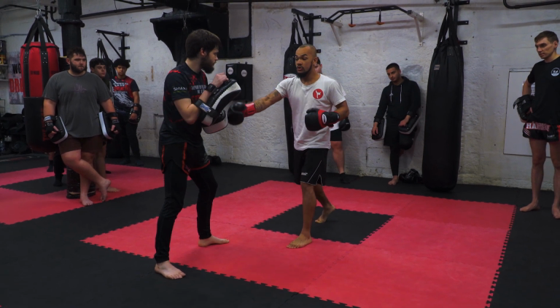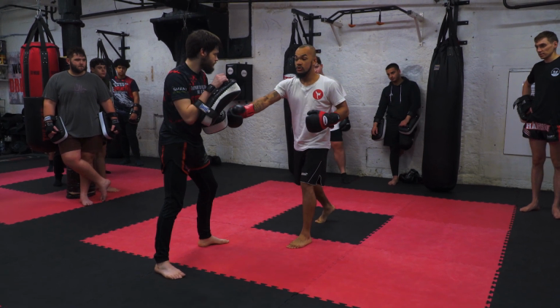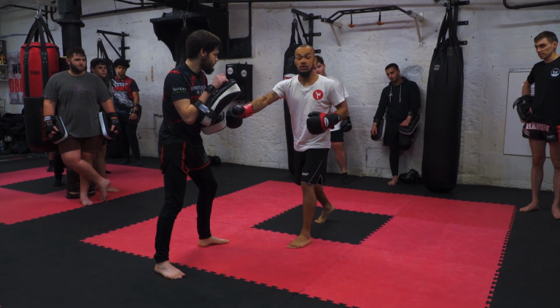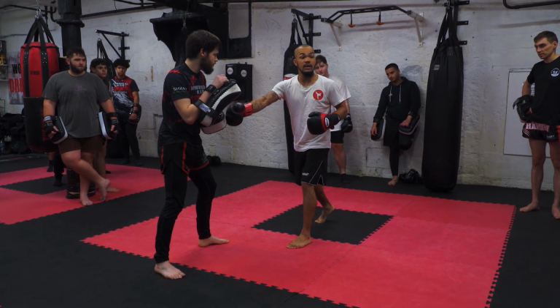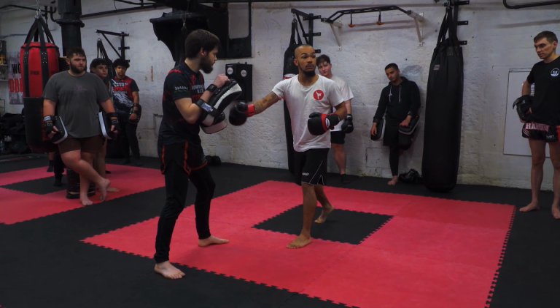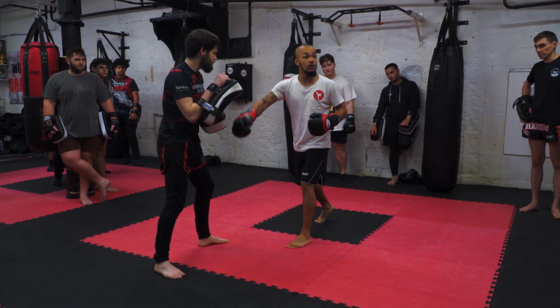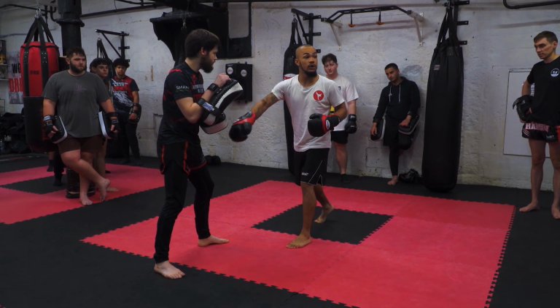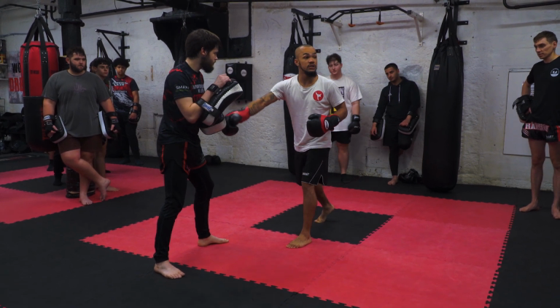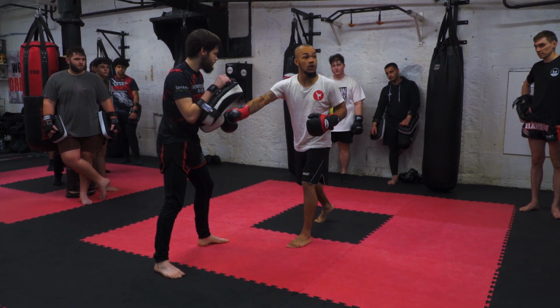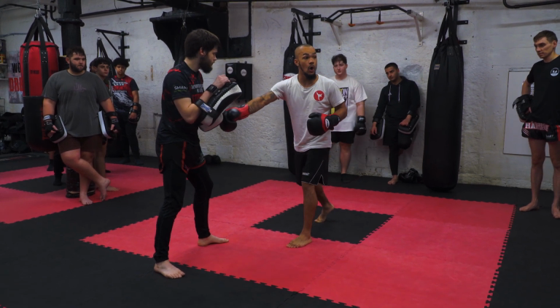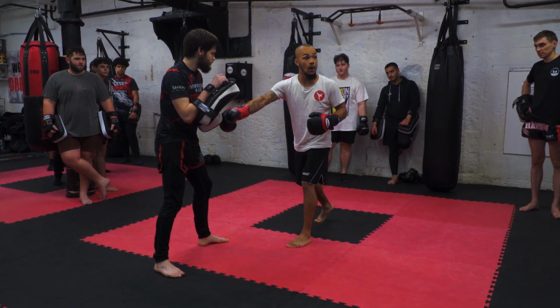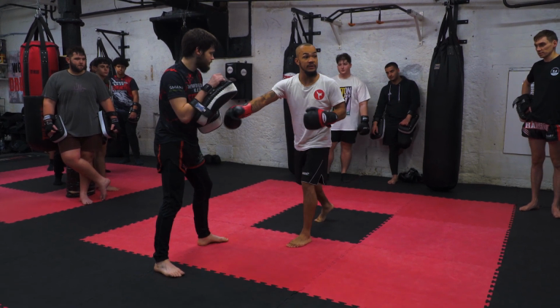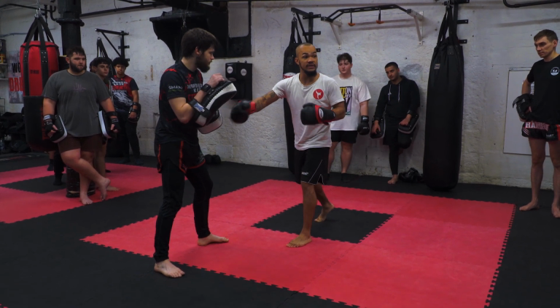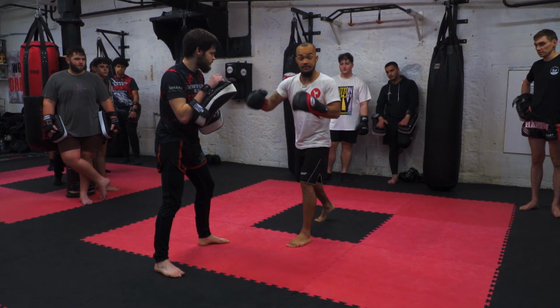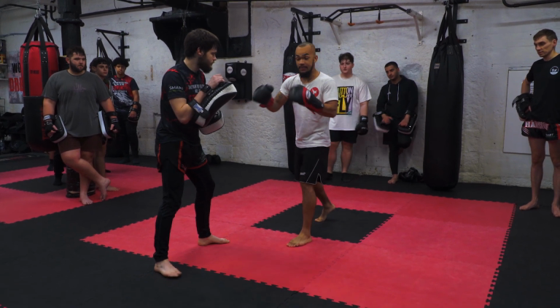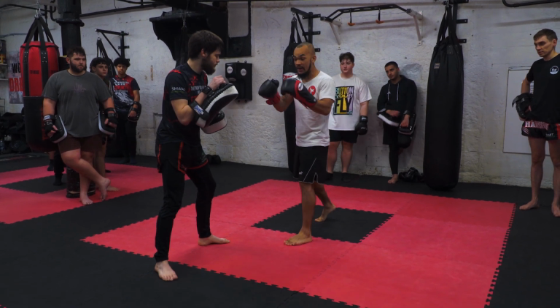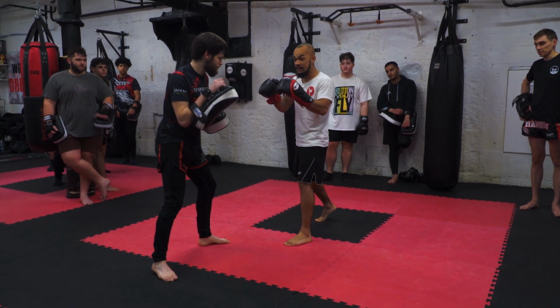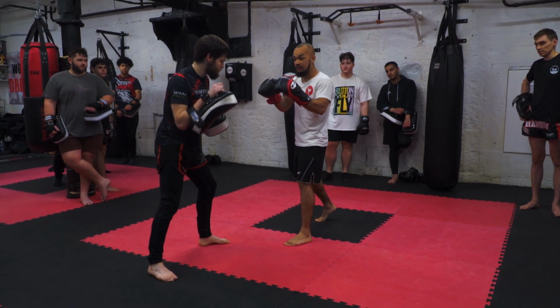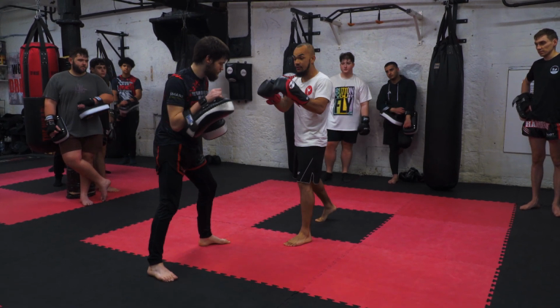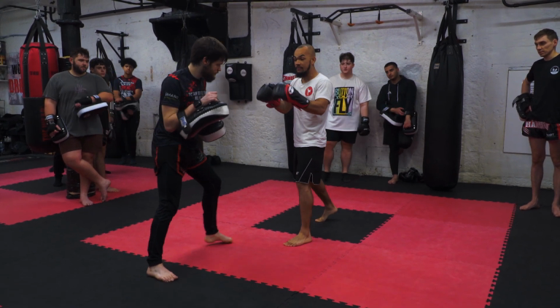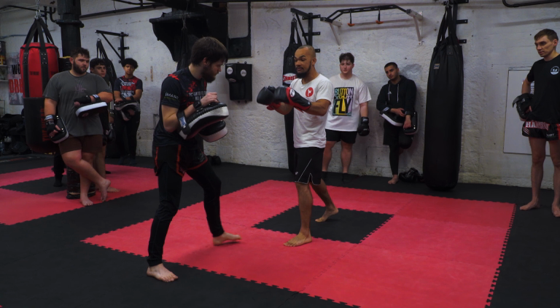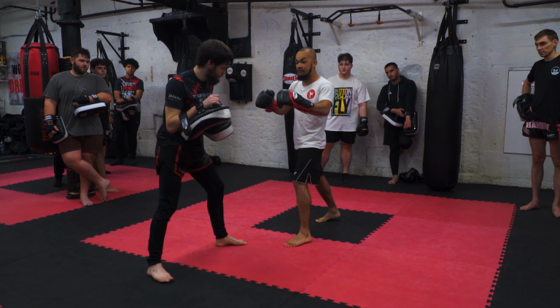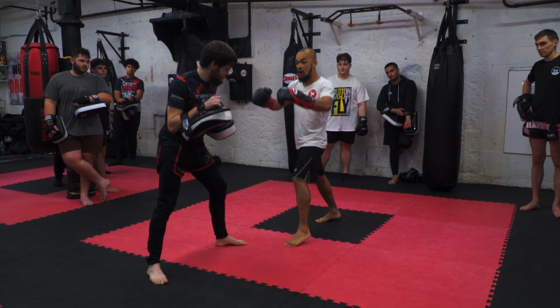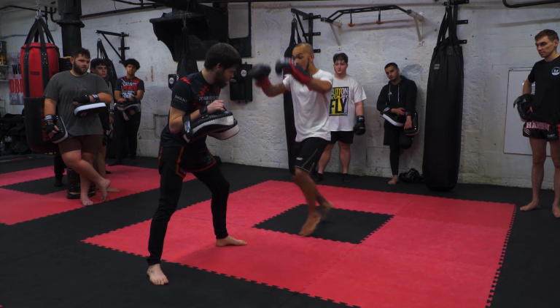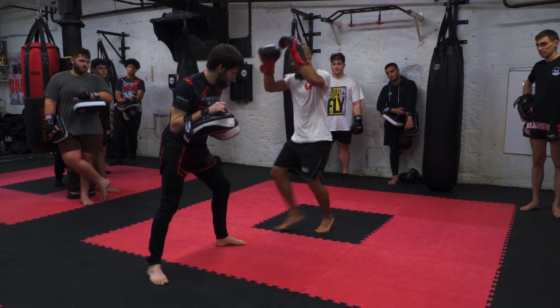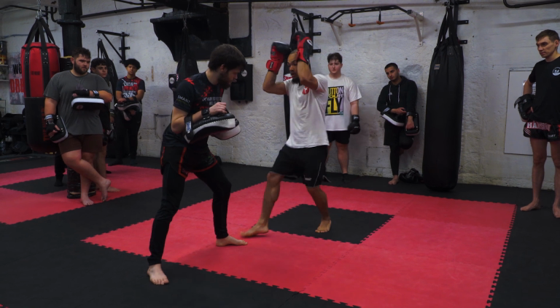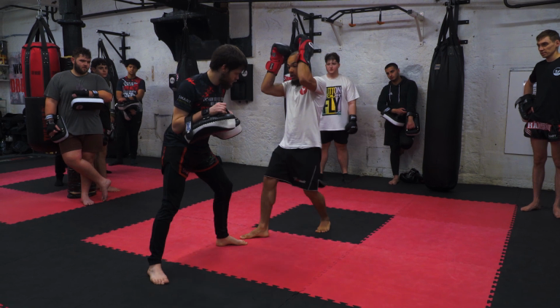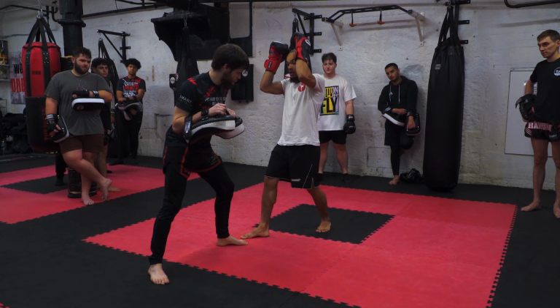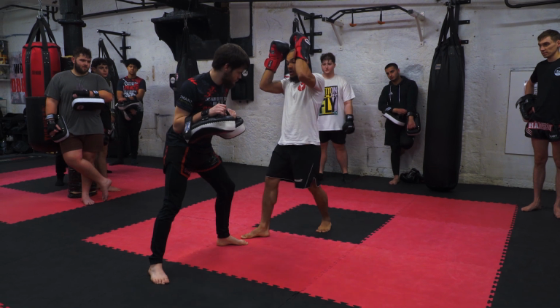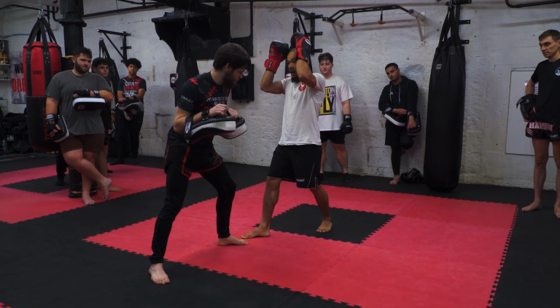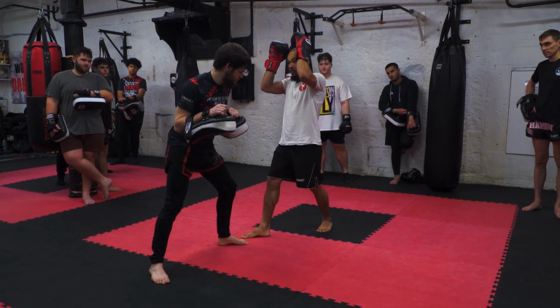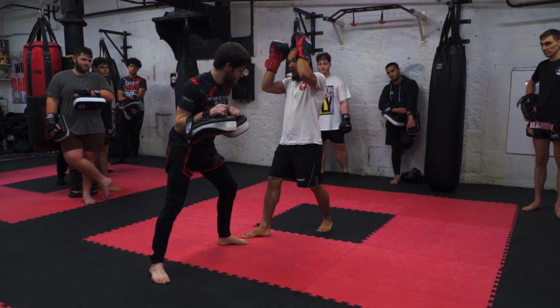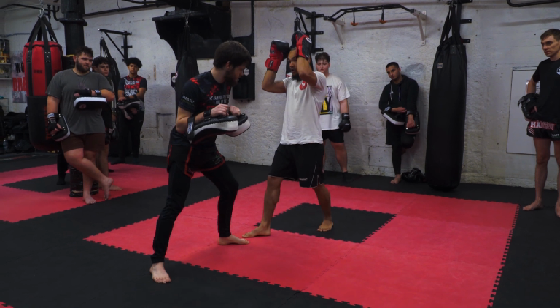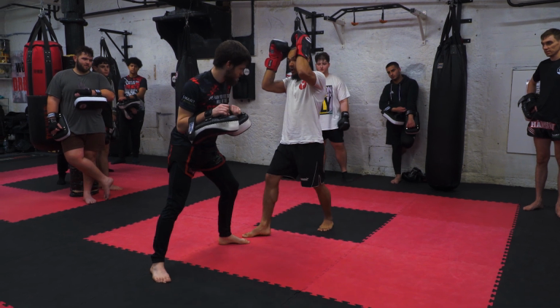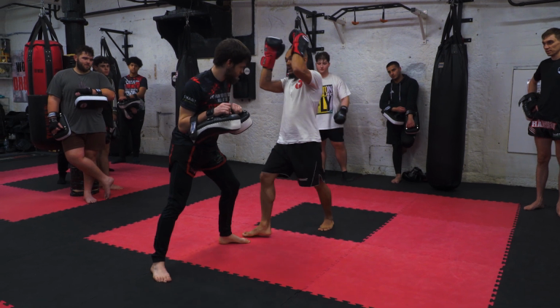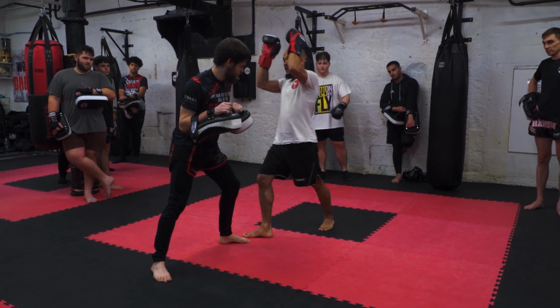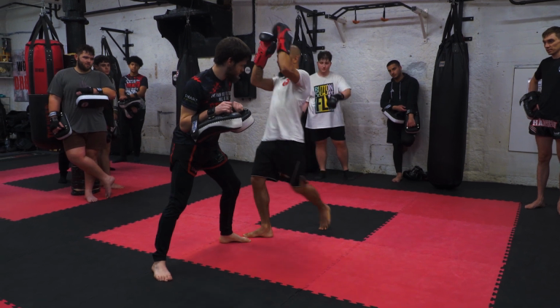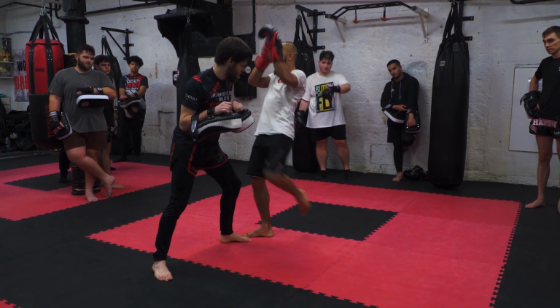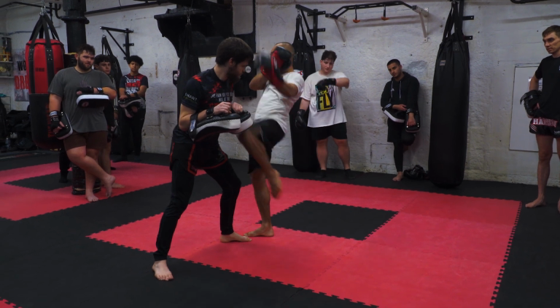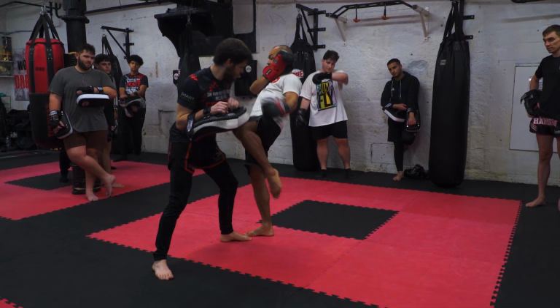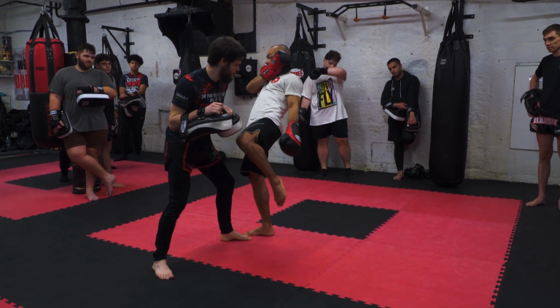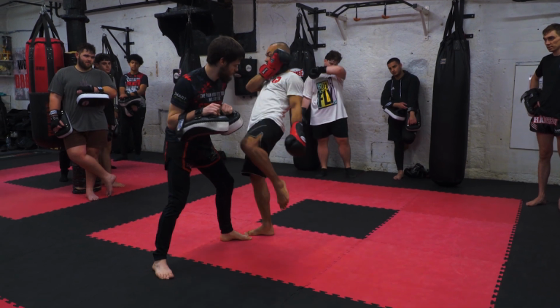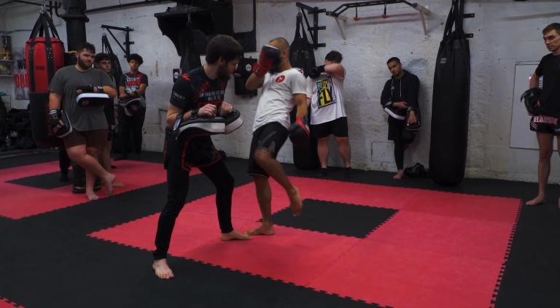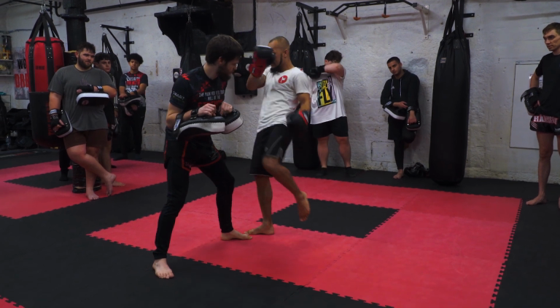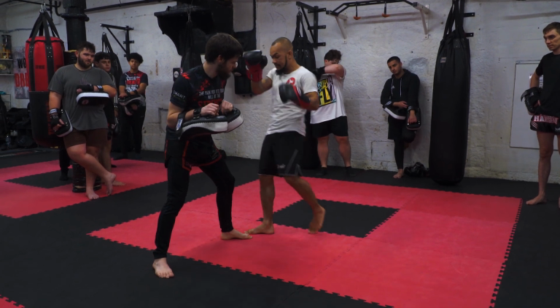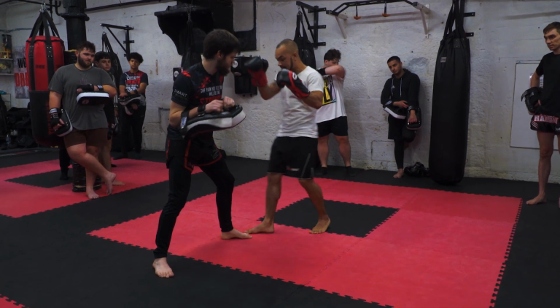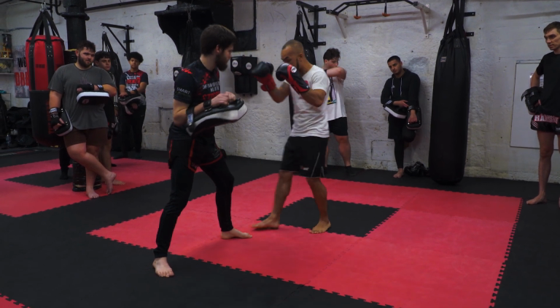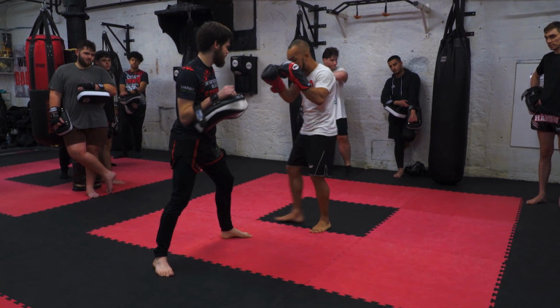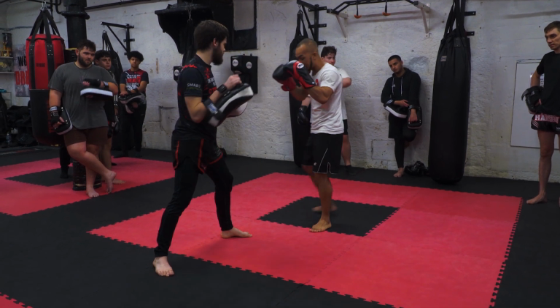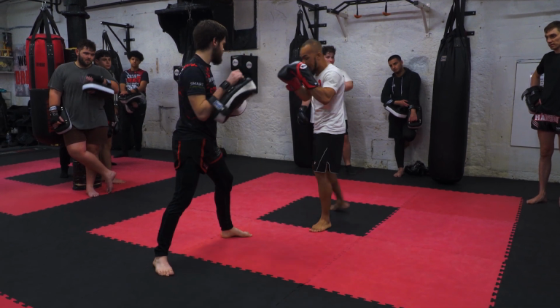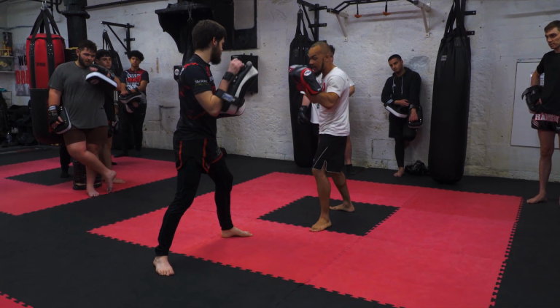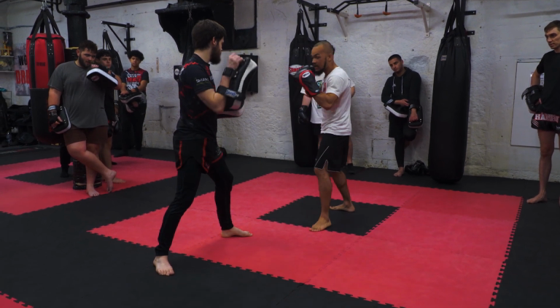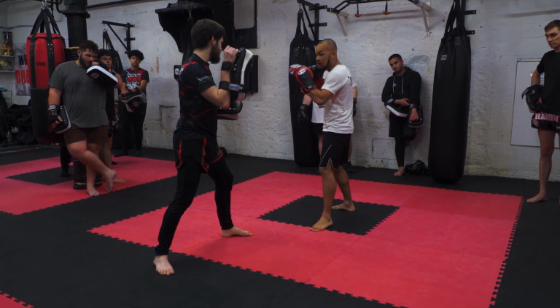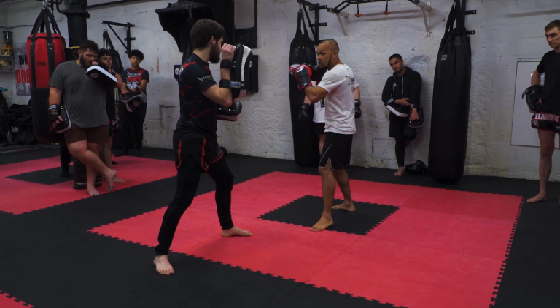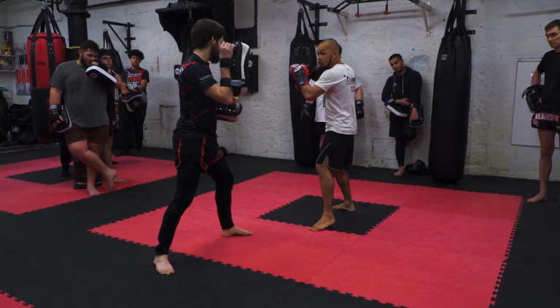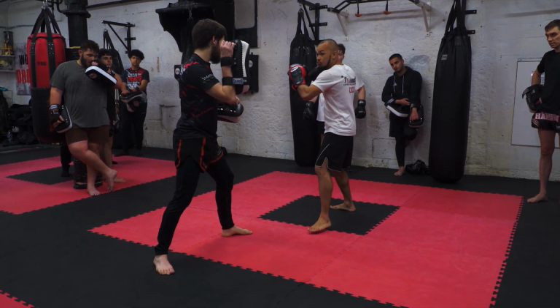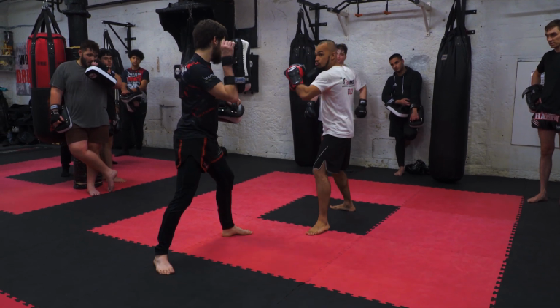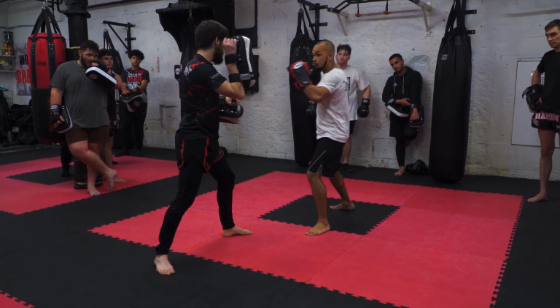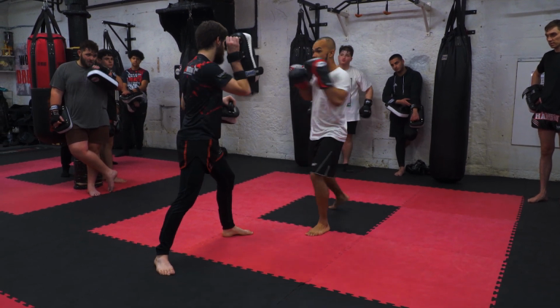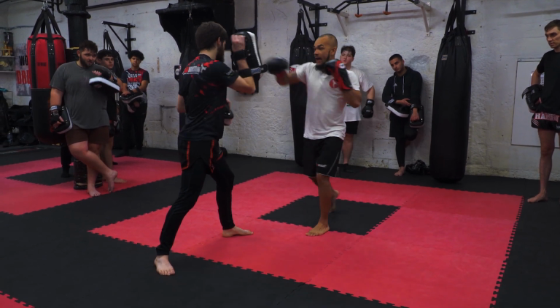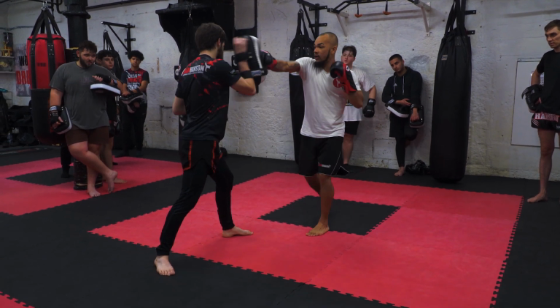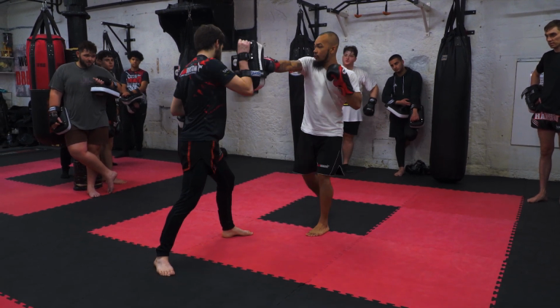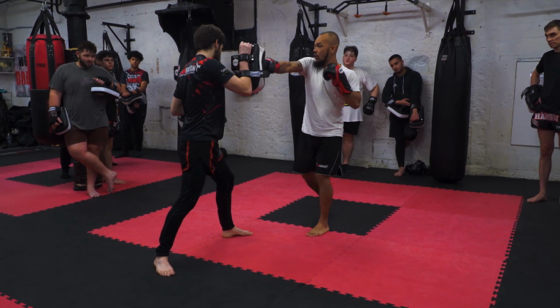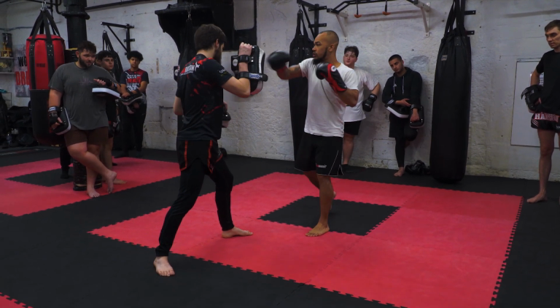So now we're going to the opposite pad from before, and we're going to go left knee, step back, right cross.